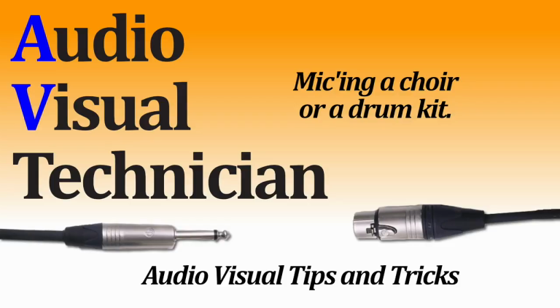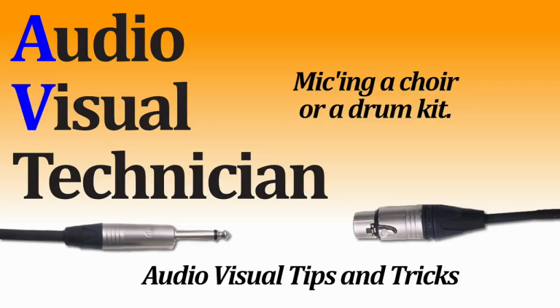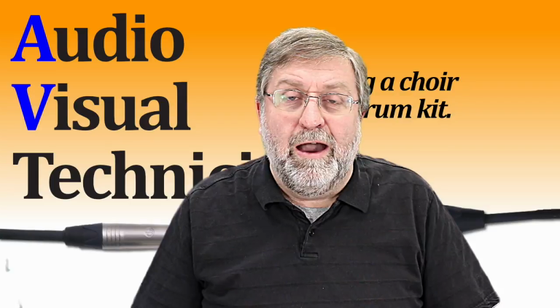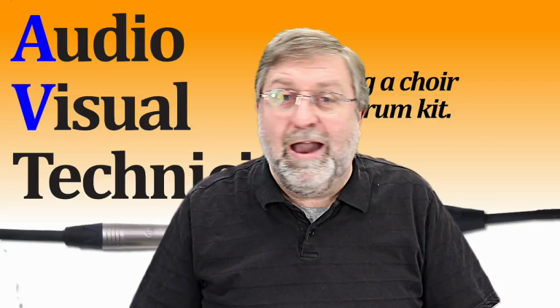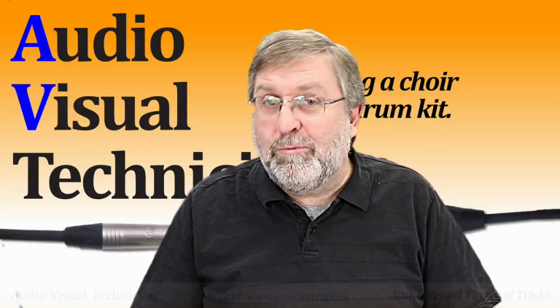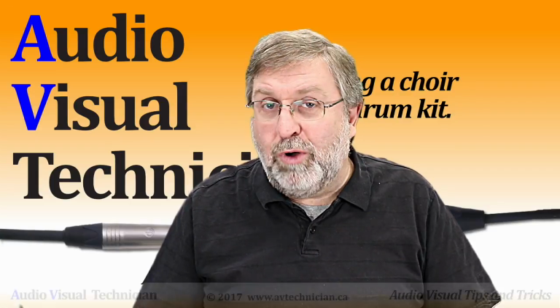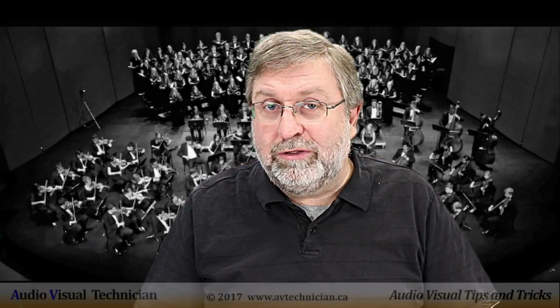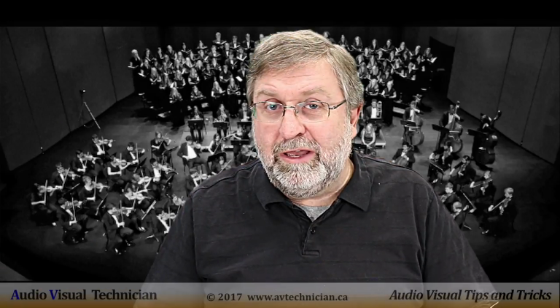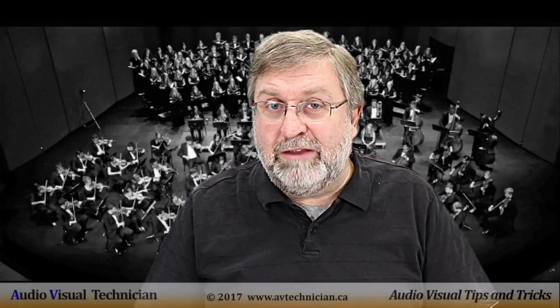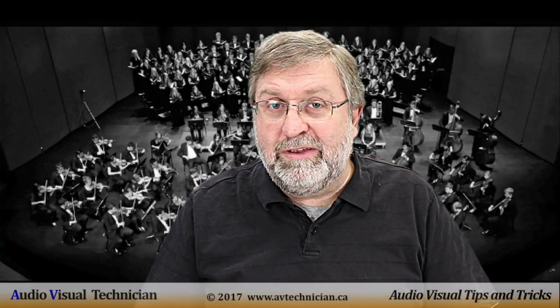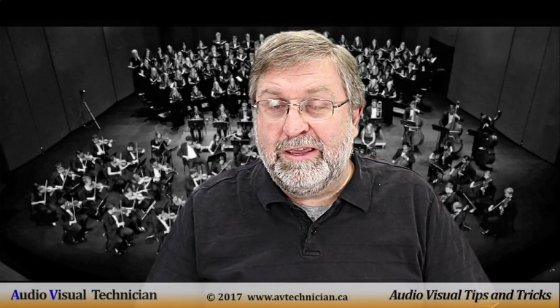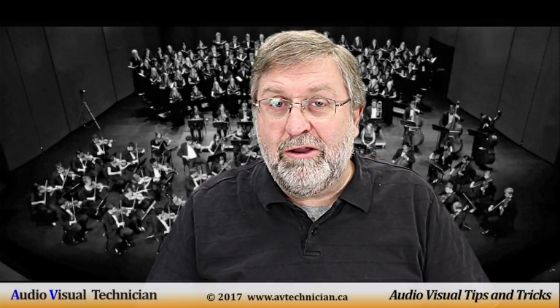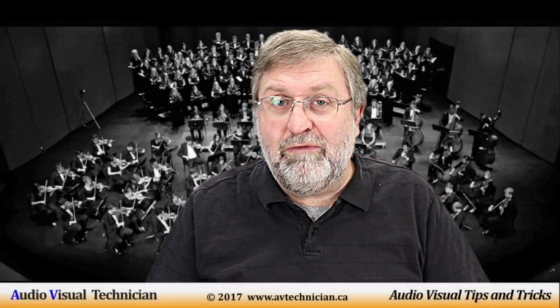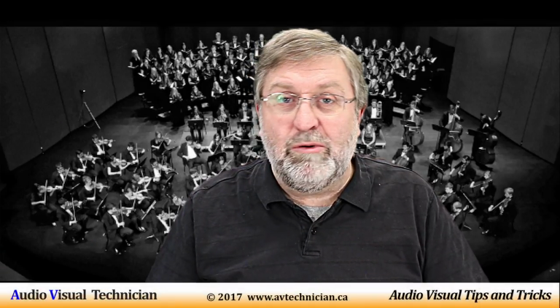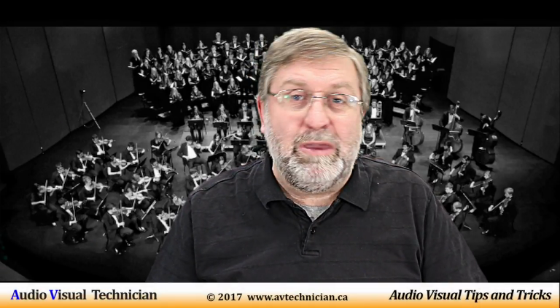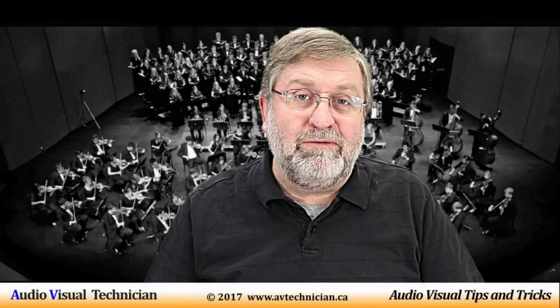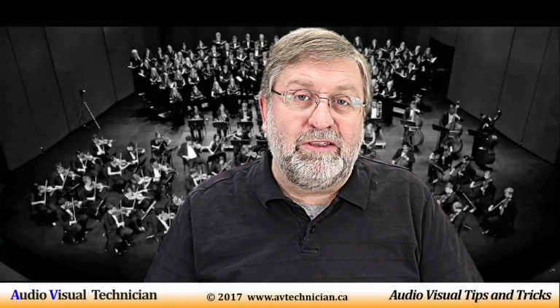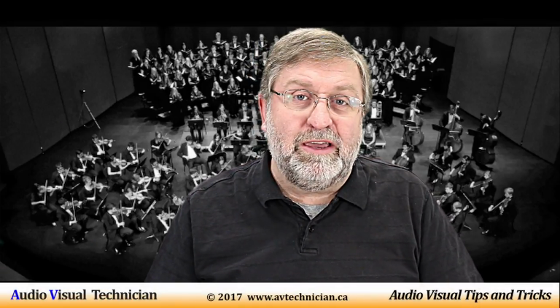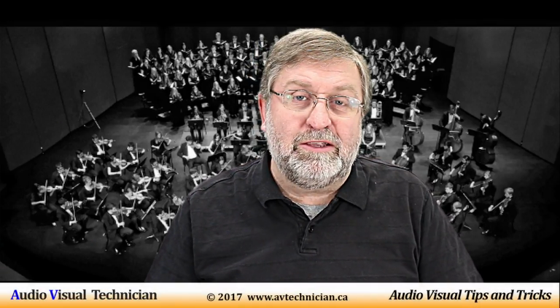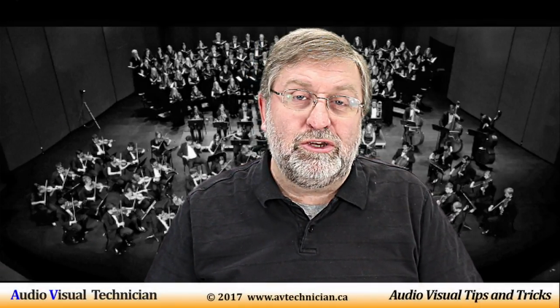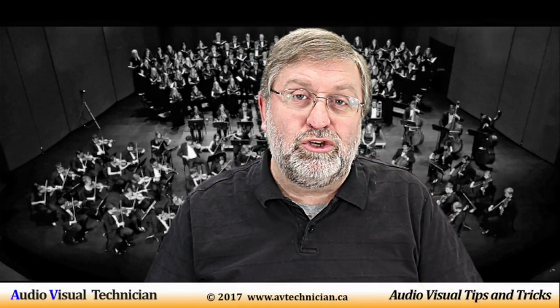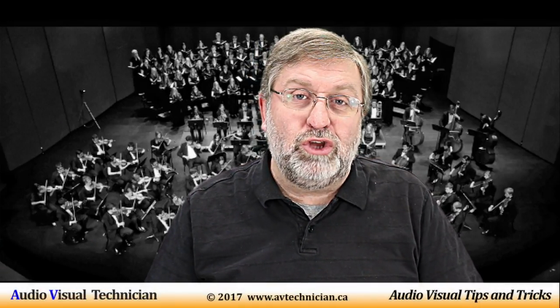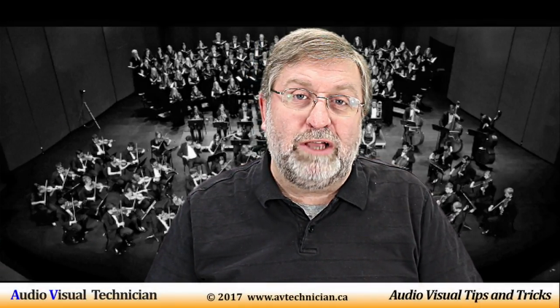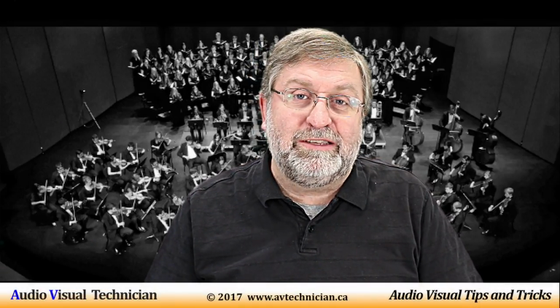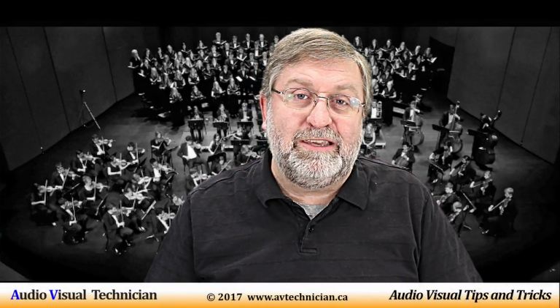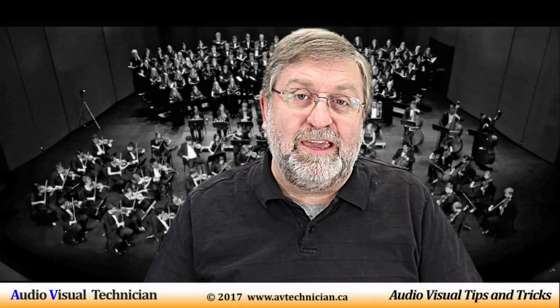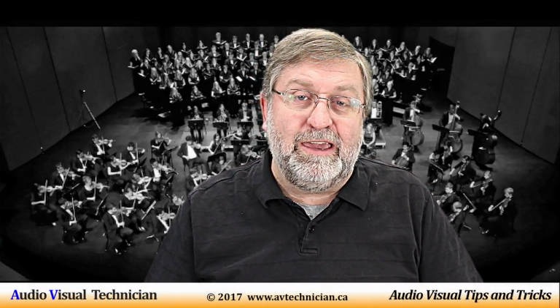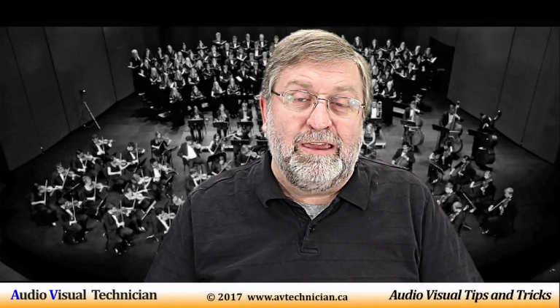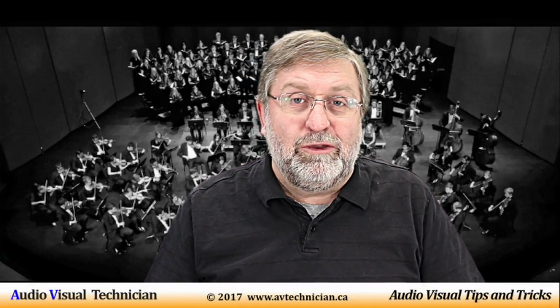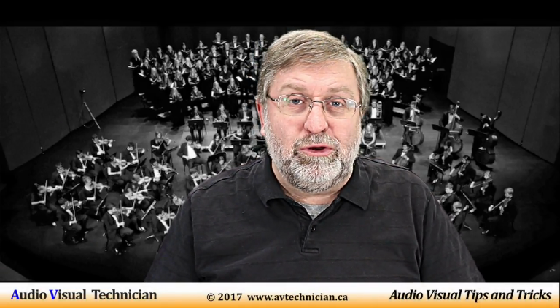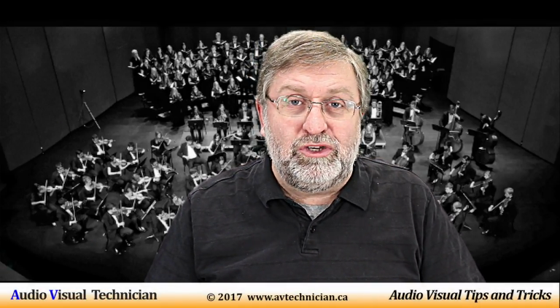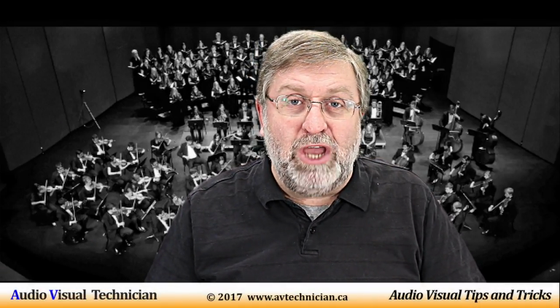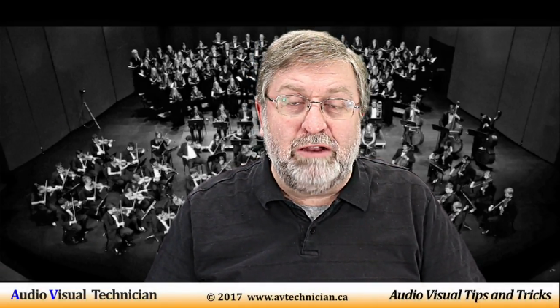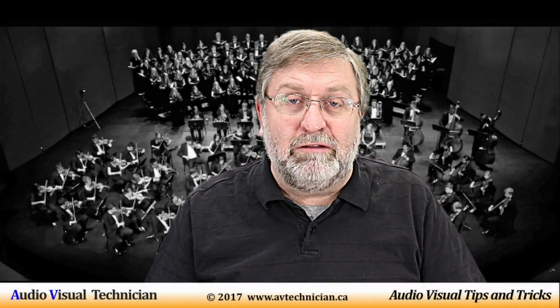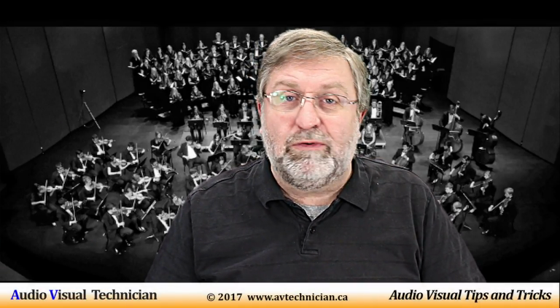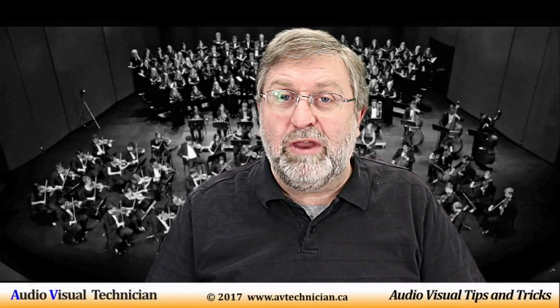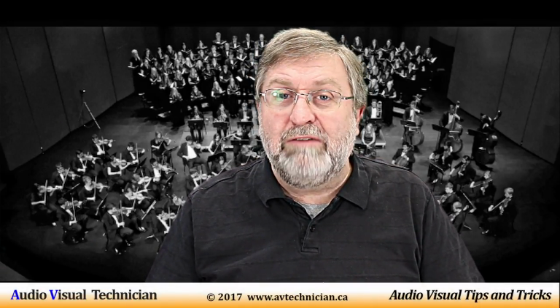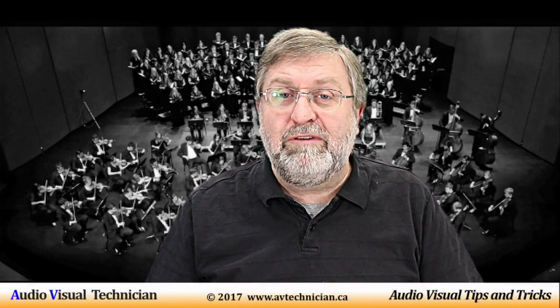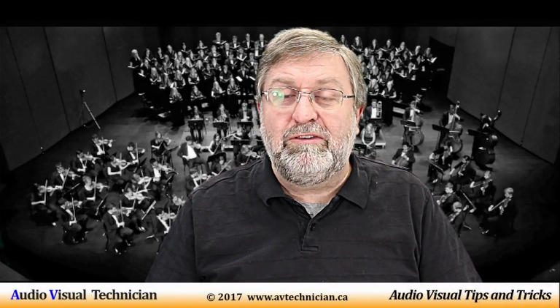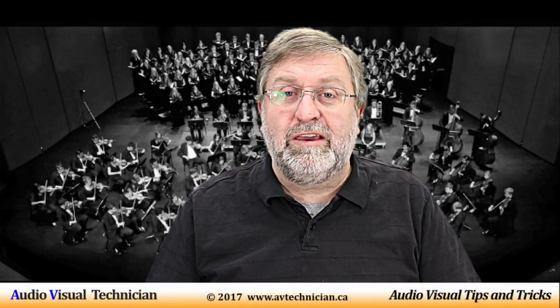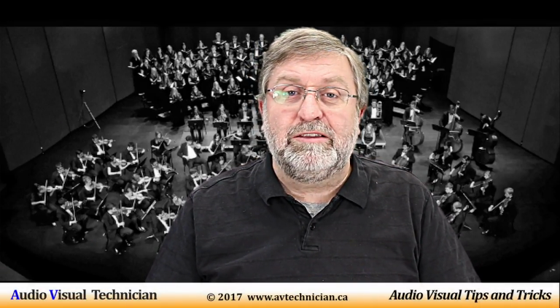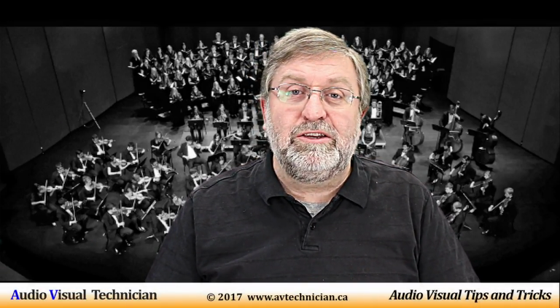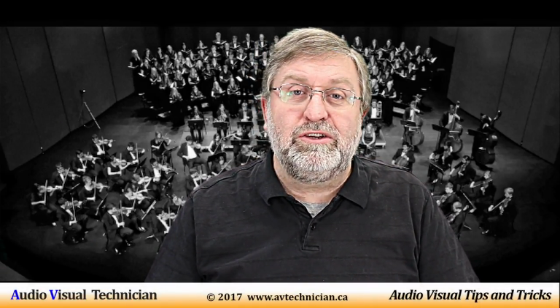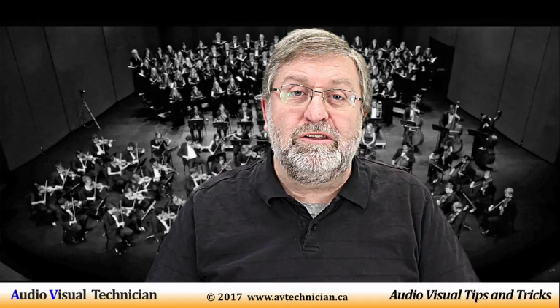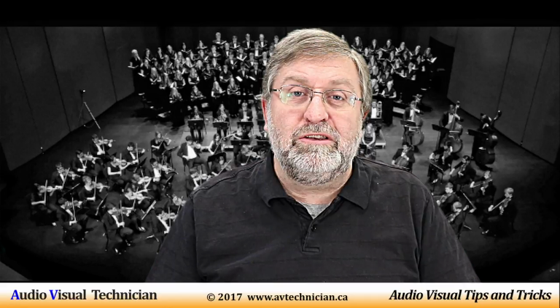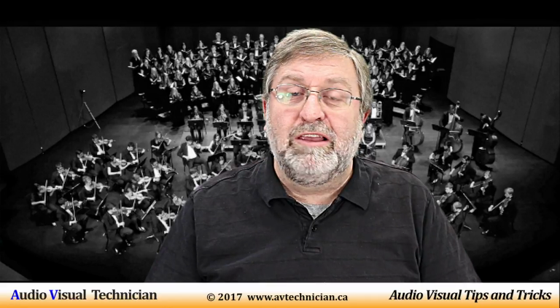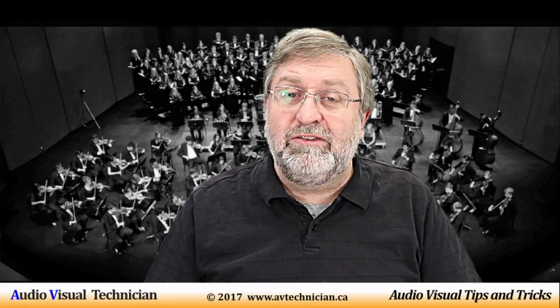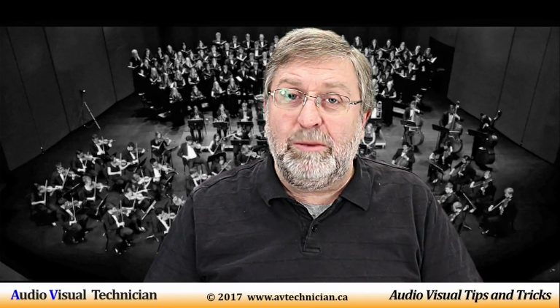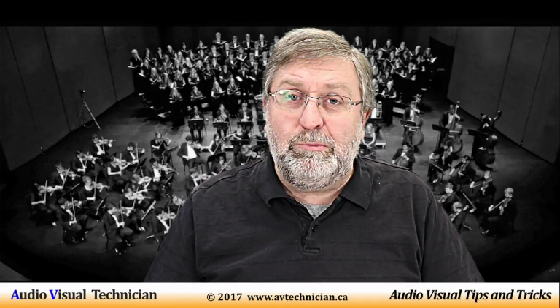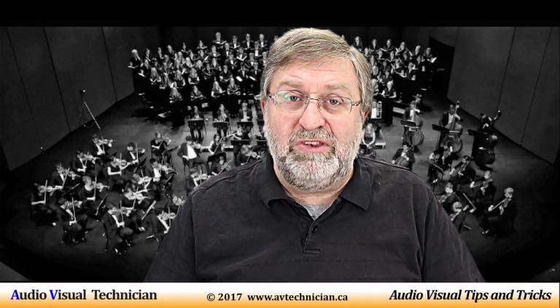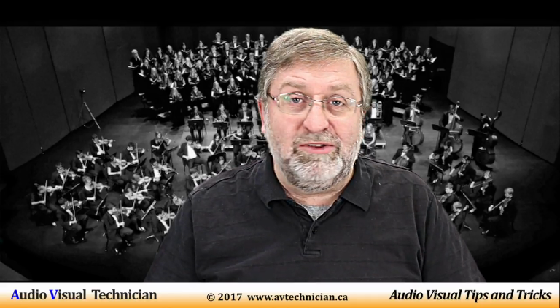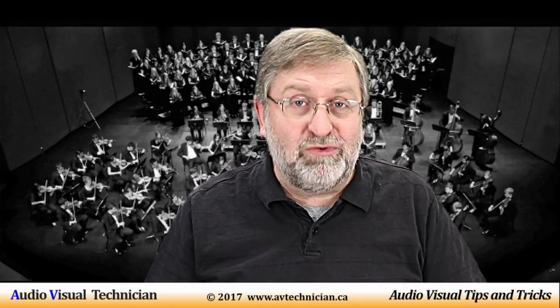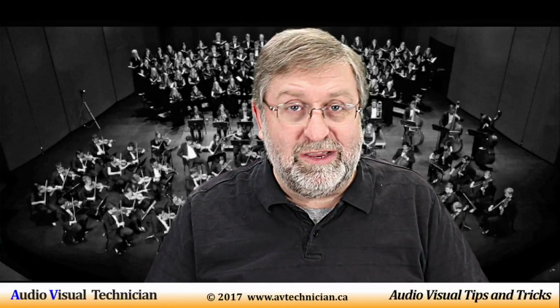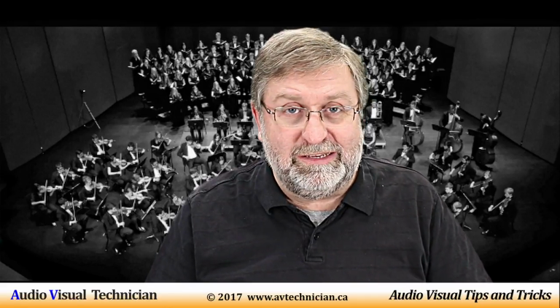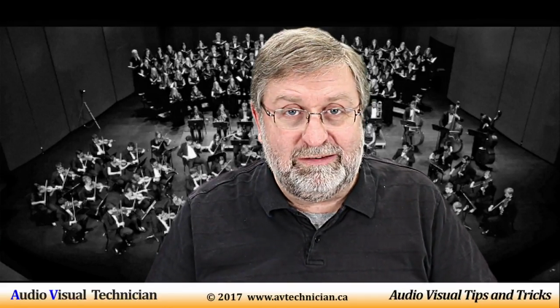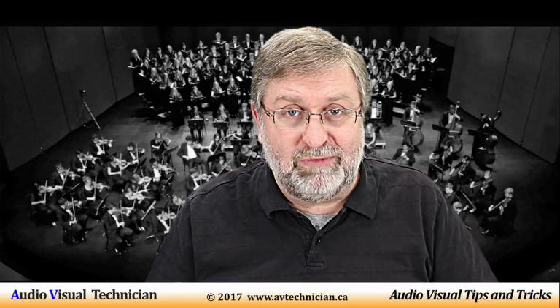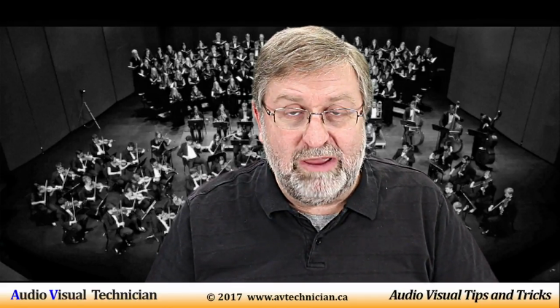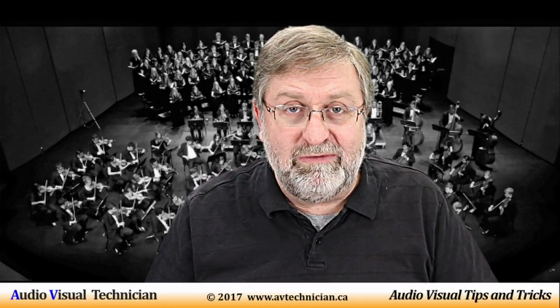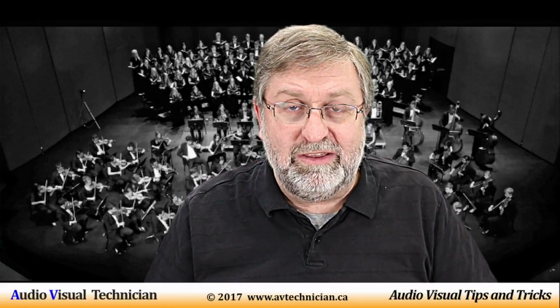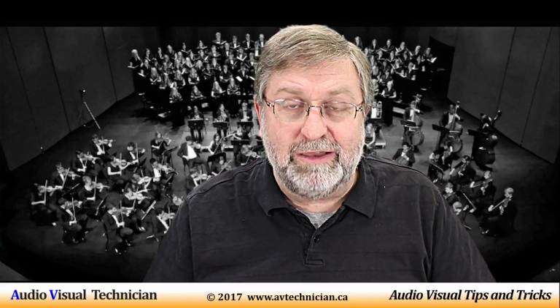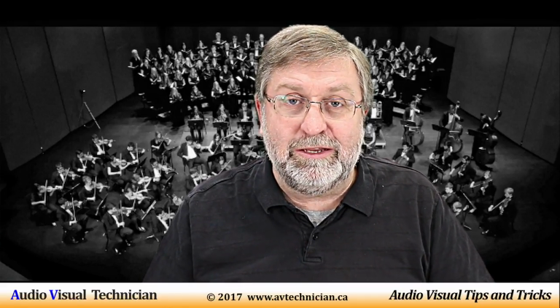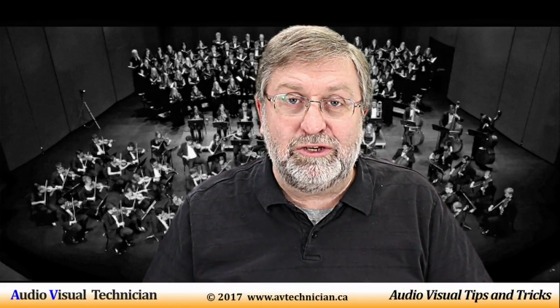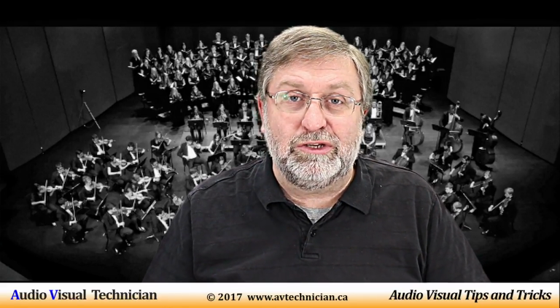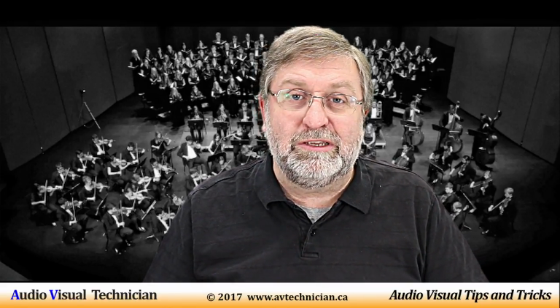Hi, Paul Donovan here from AVtechnician.ca, your channel for AV technicians — tips and tricks for AV technicians.